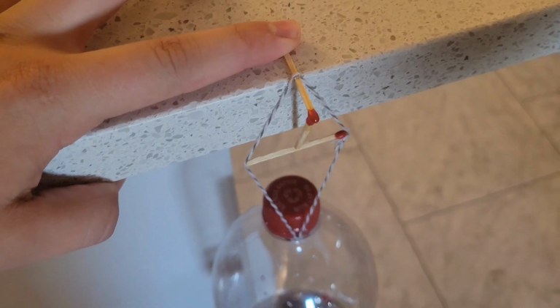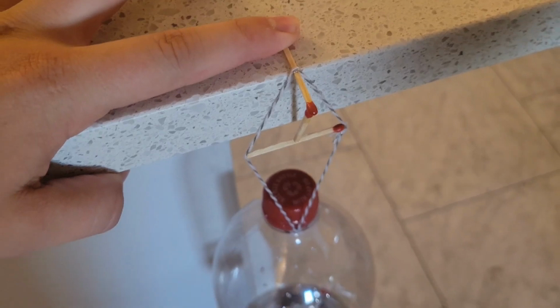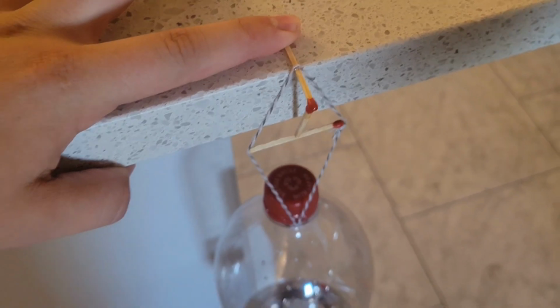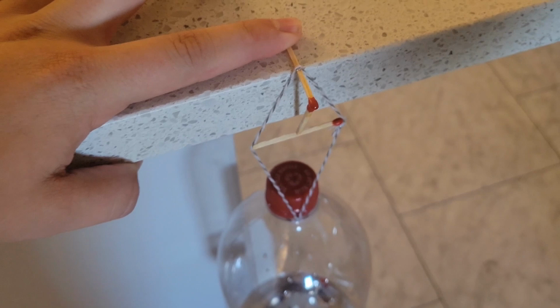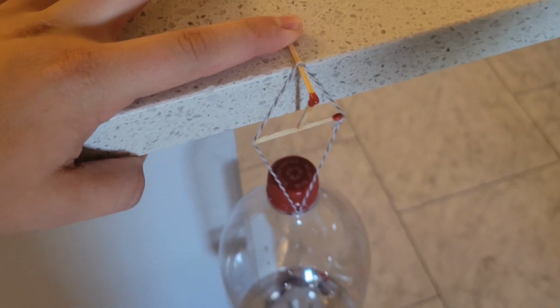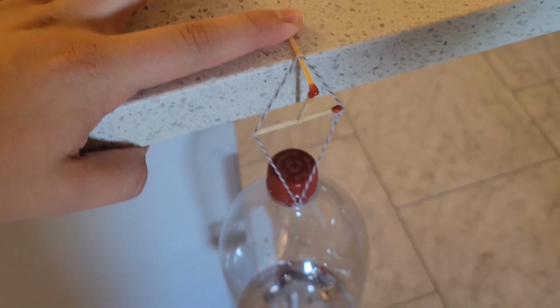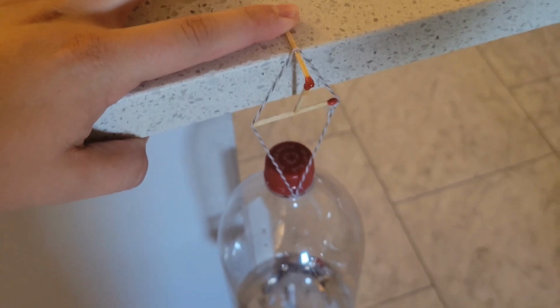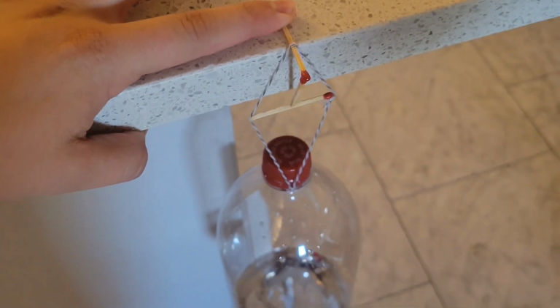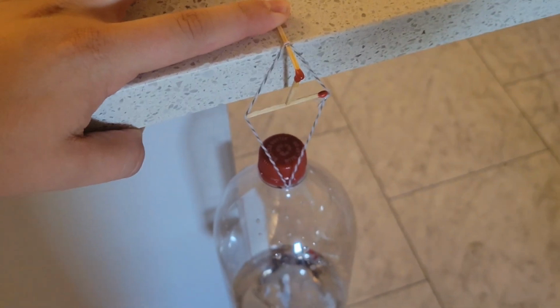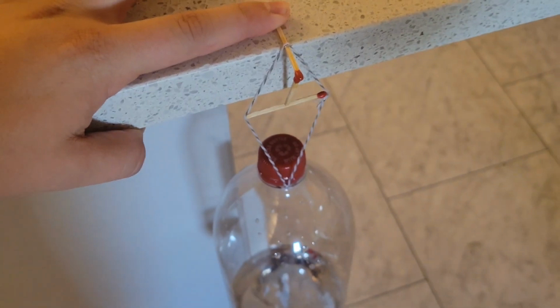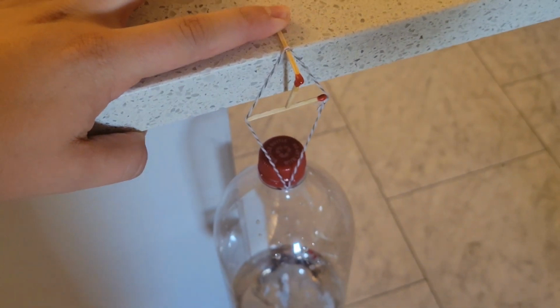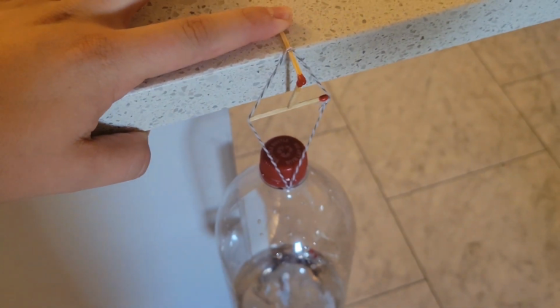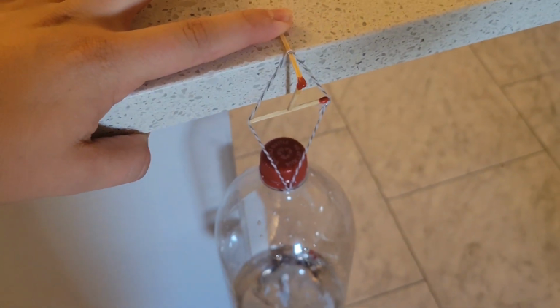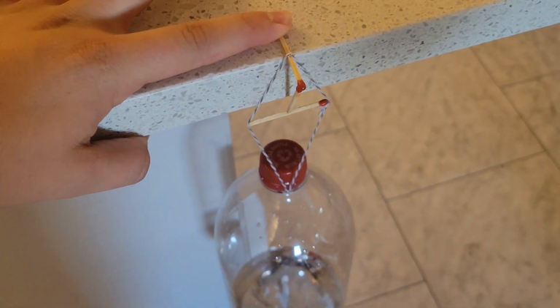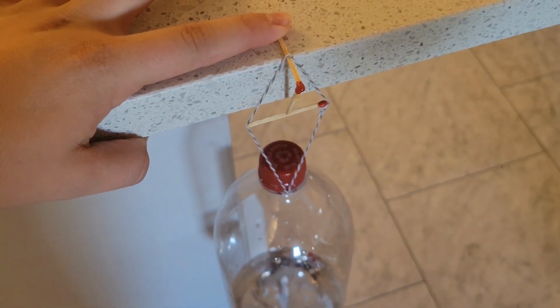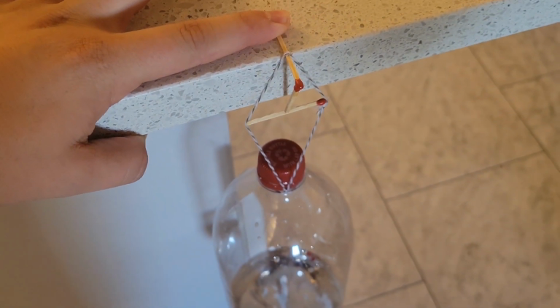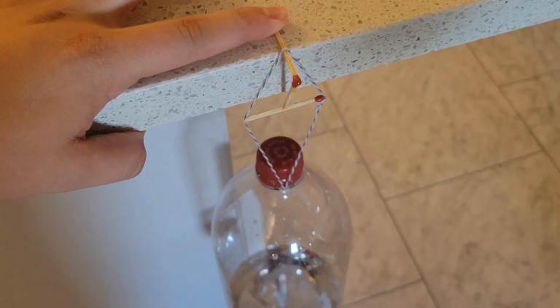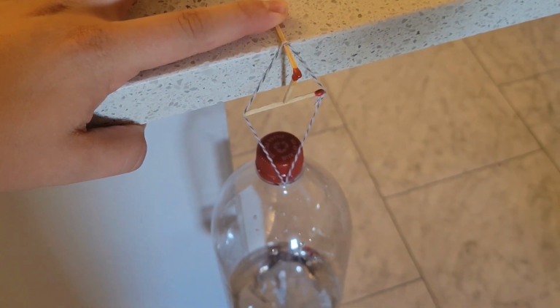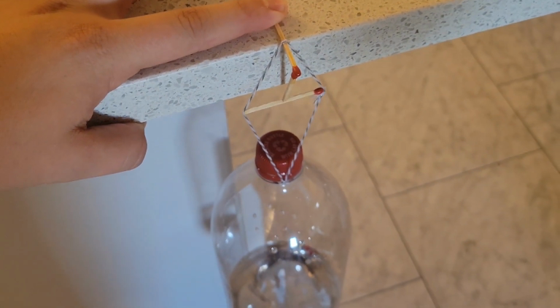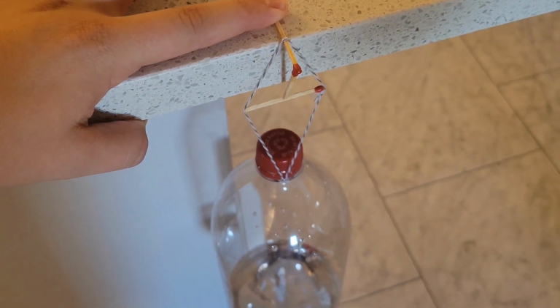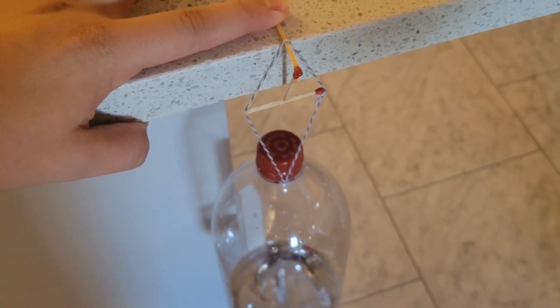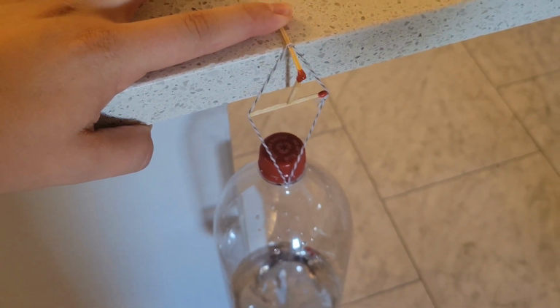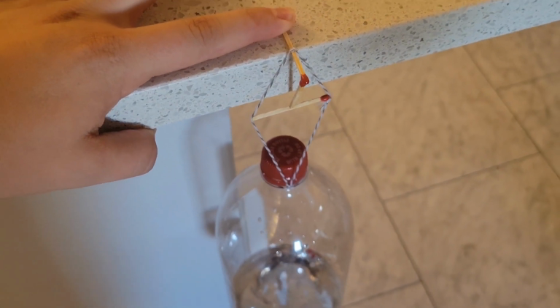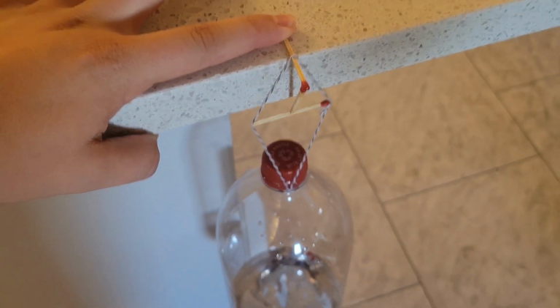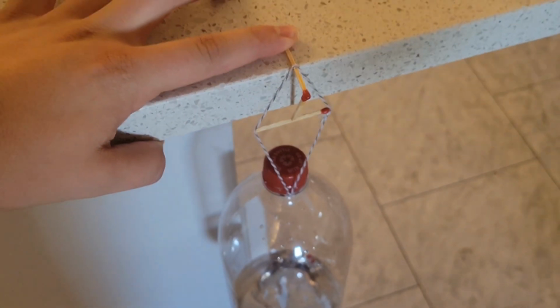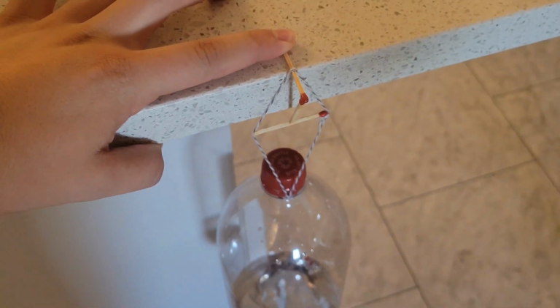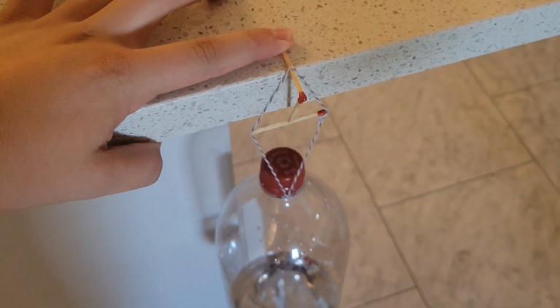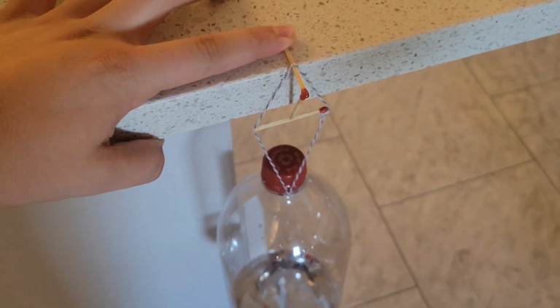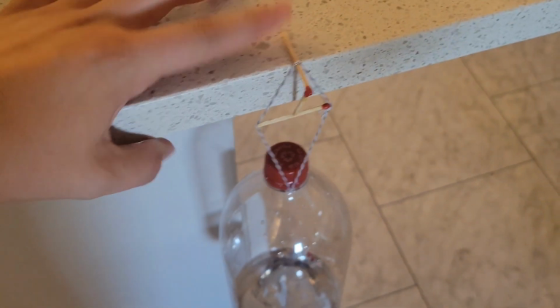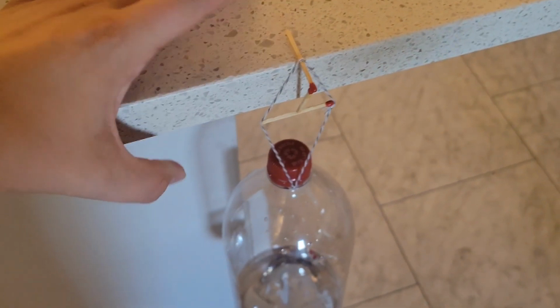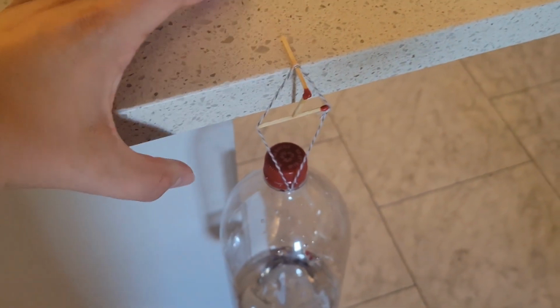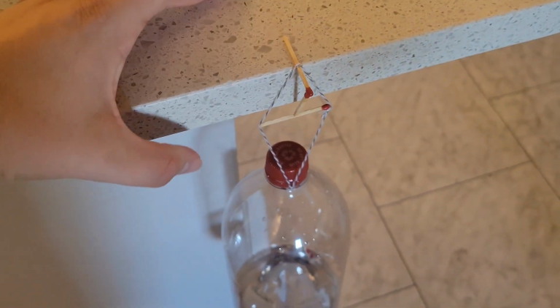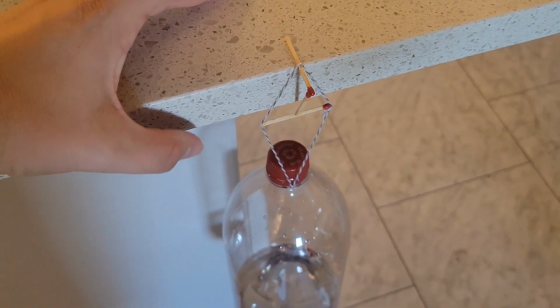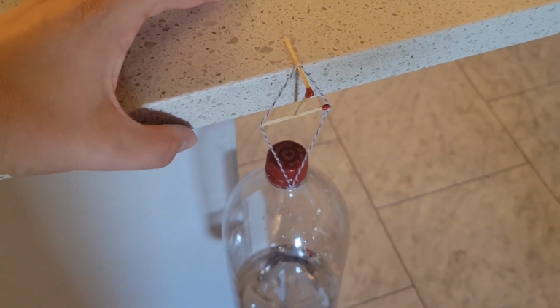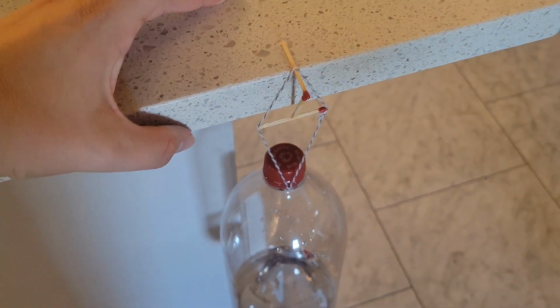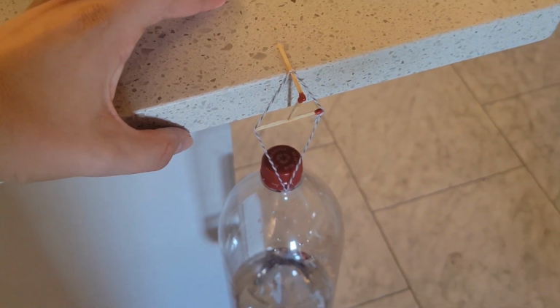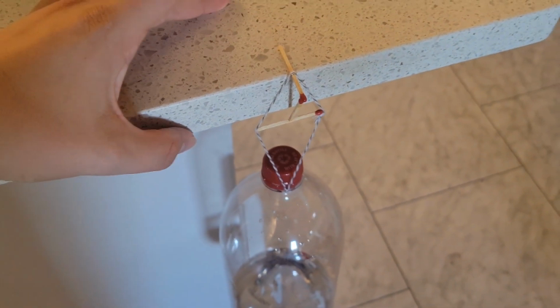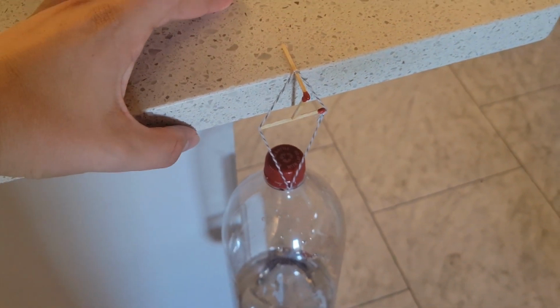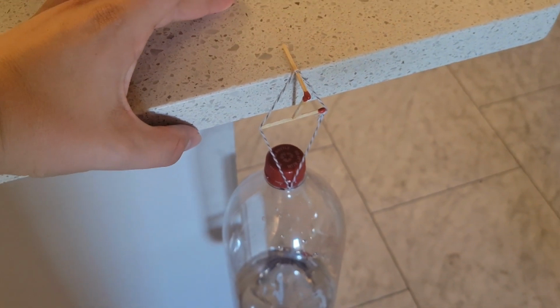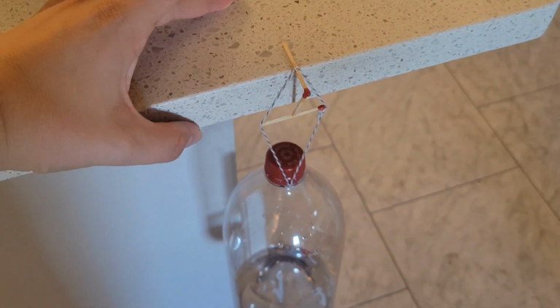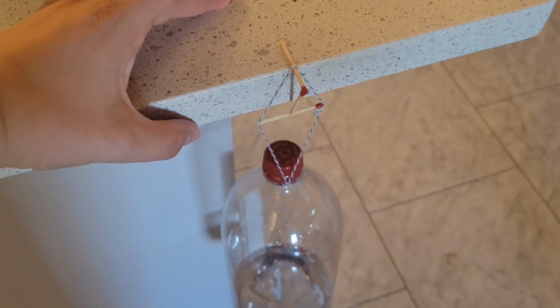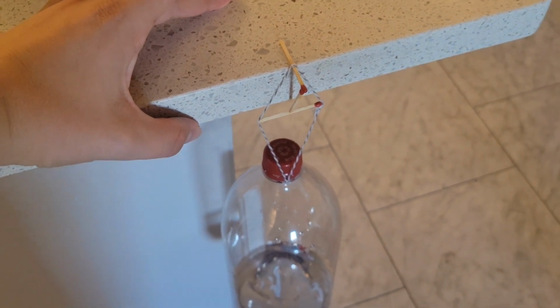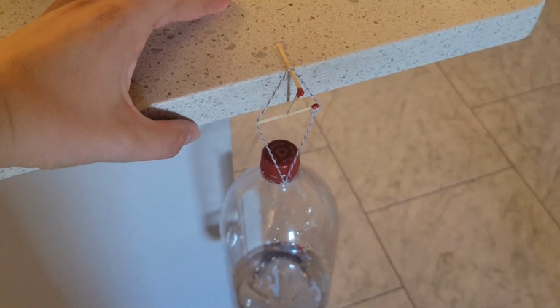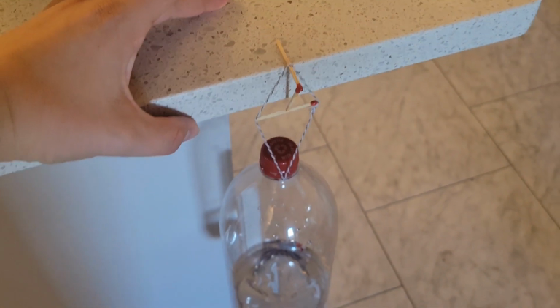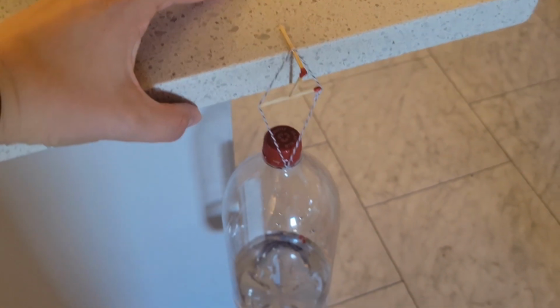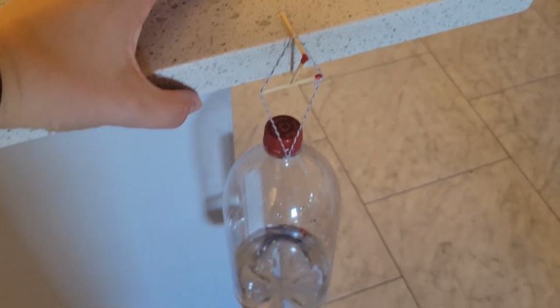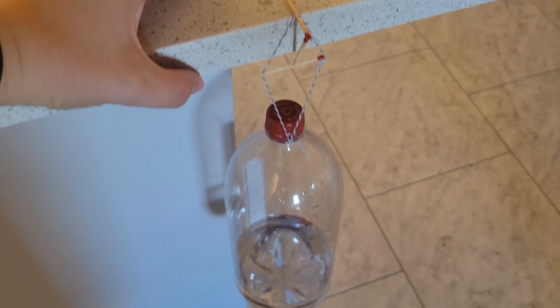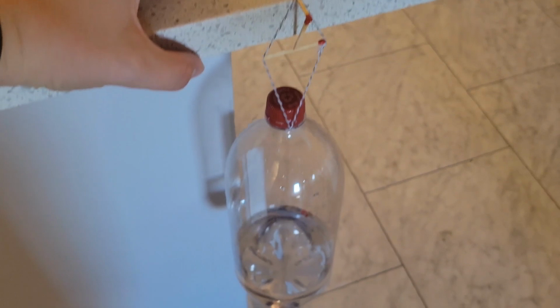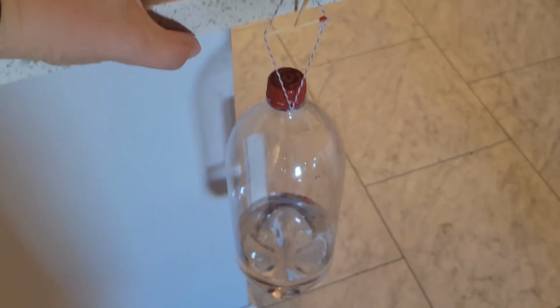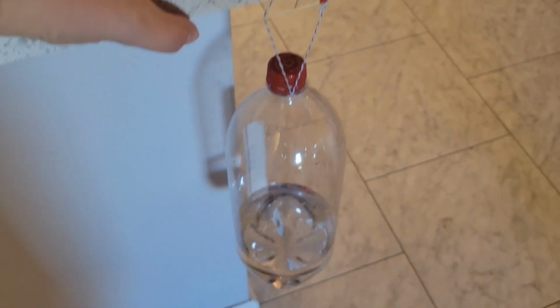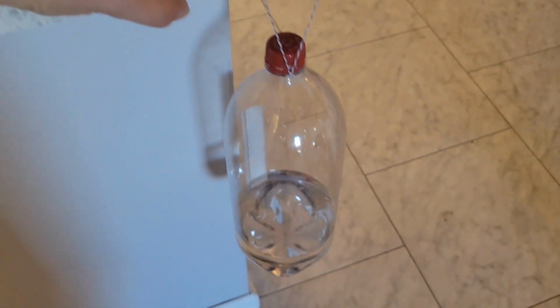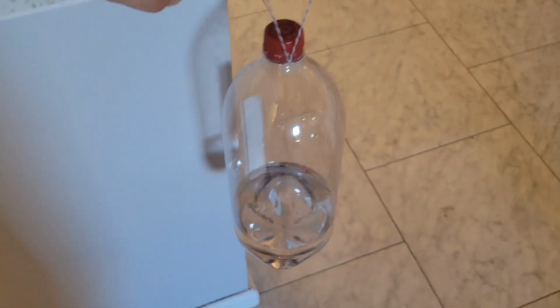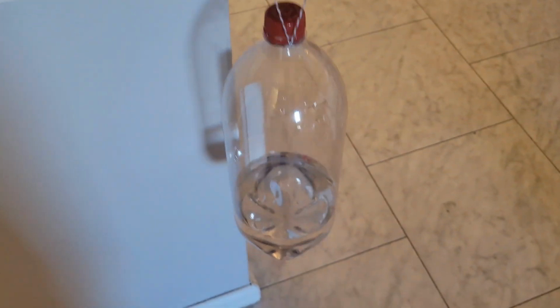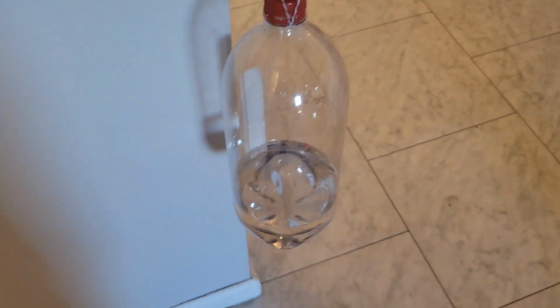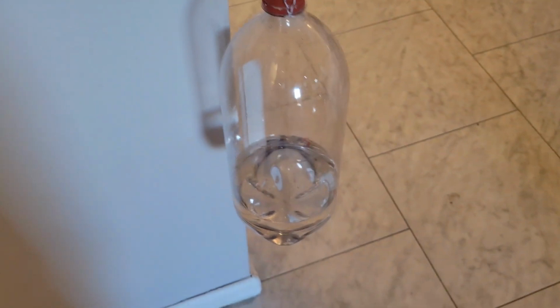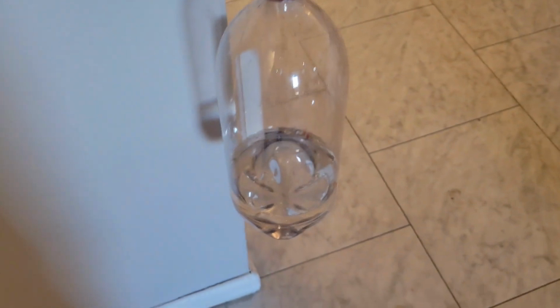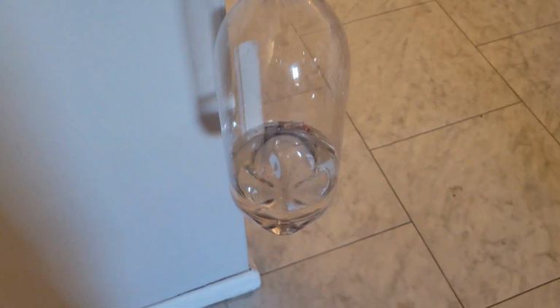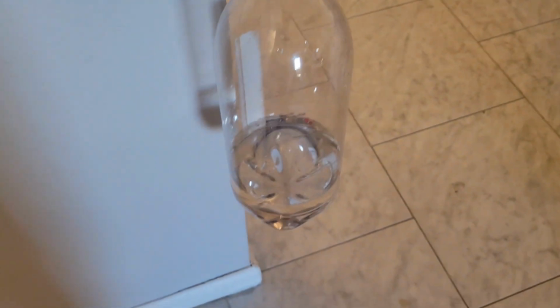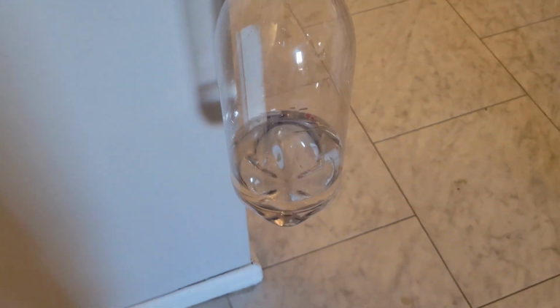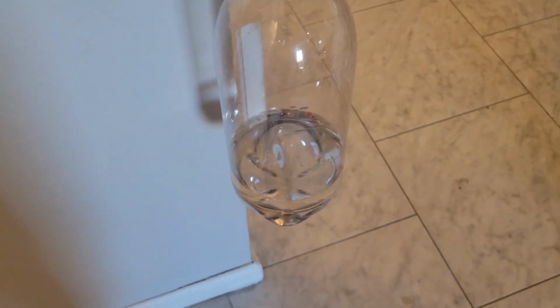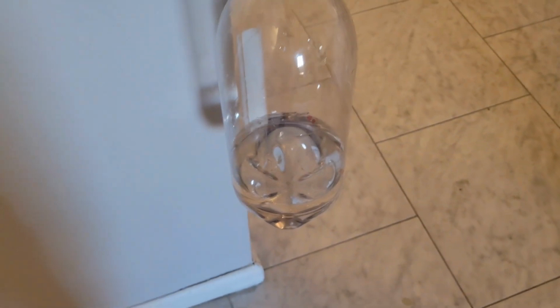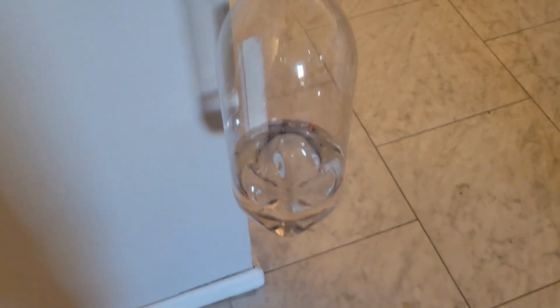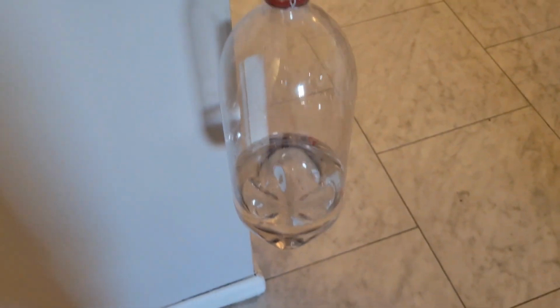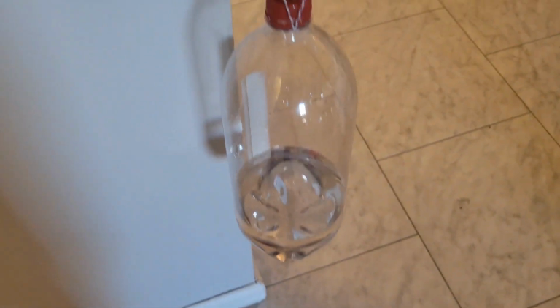If you place matches and string in a configuration like this, you can release your finger and it will still hold up a pretty heavy bottle — no glue necessary.